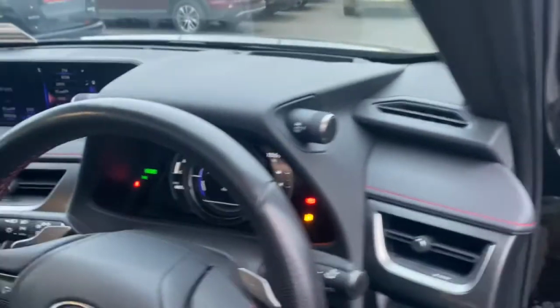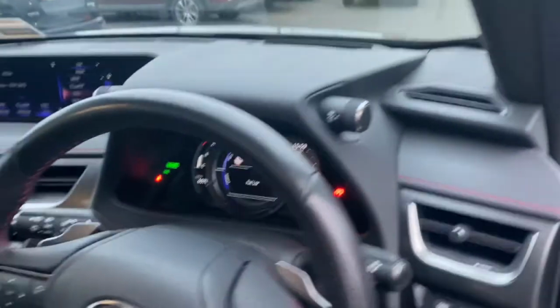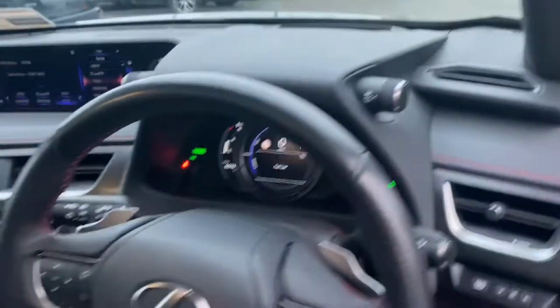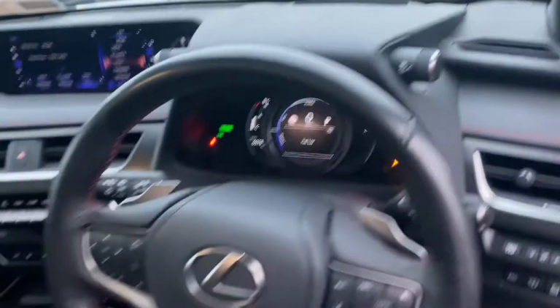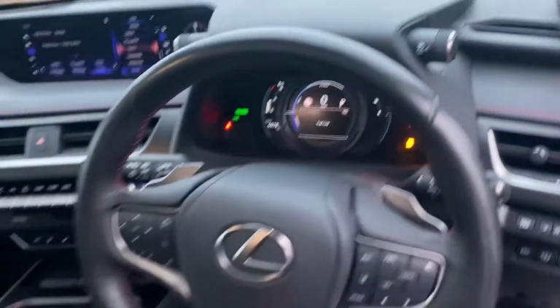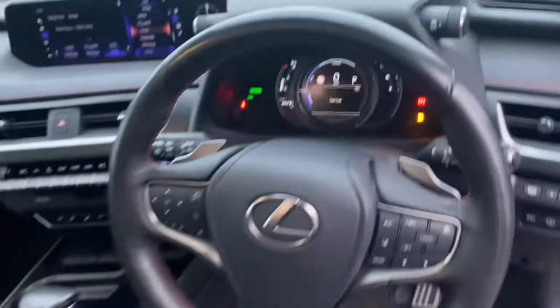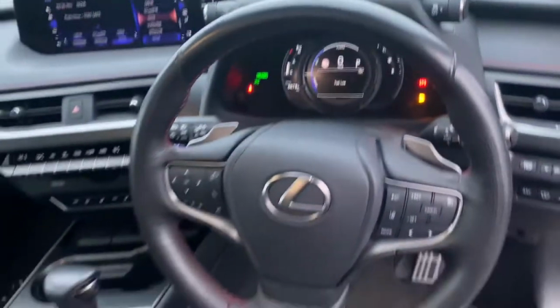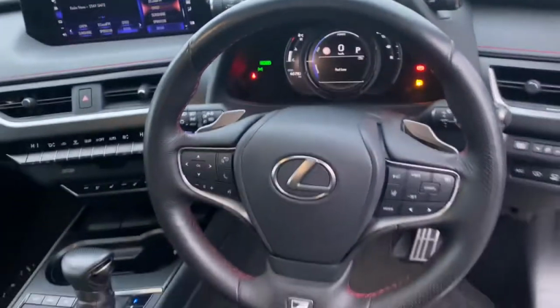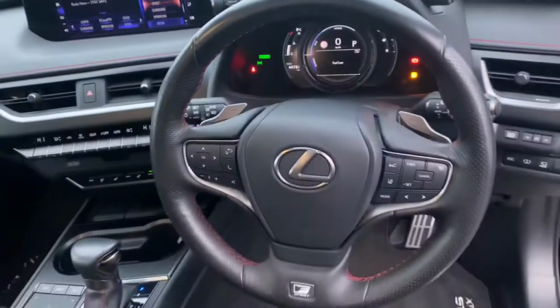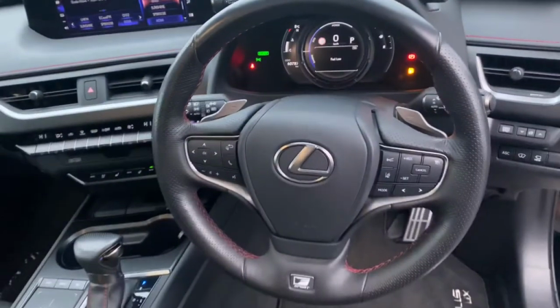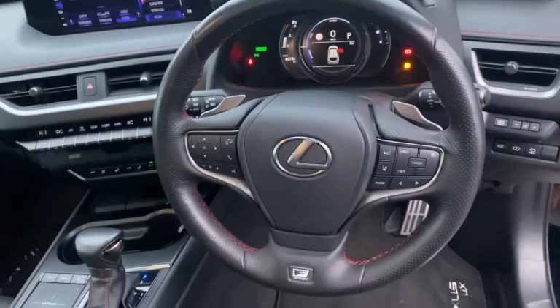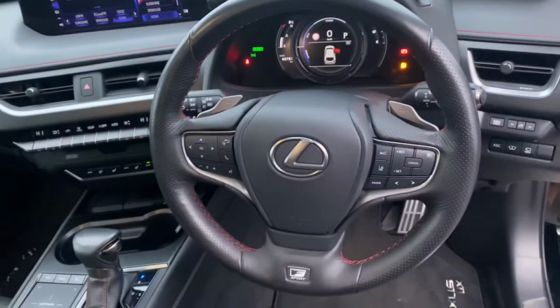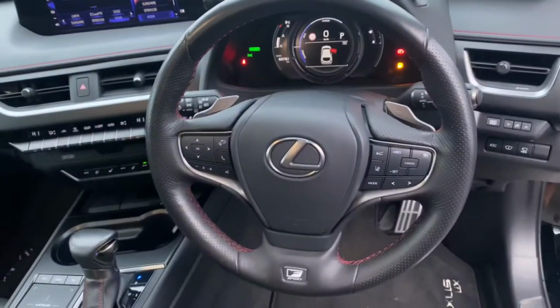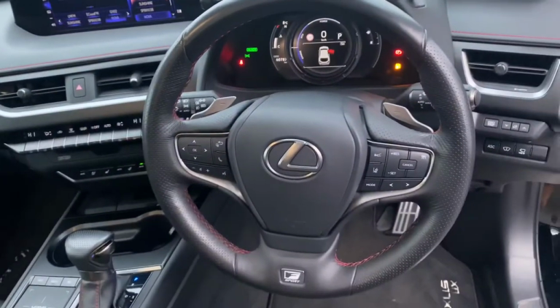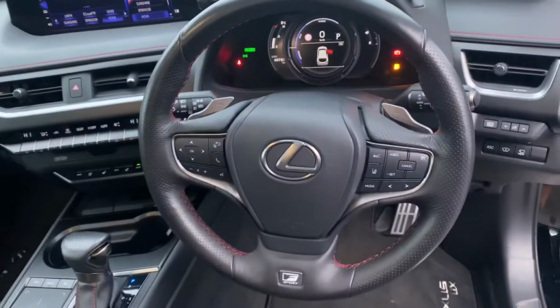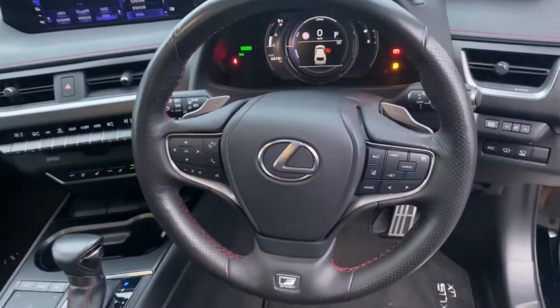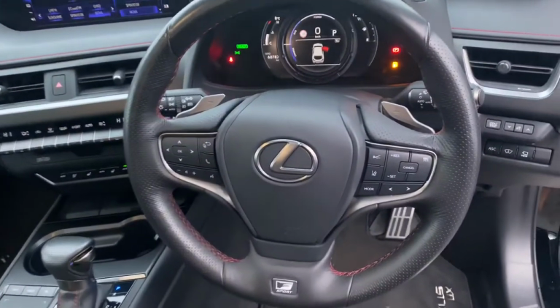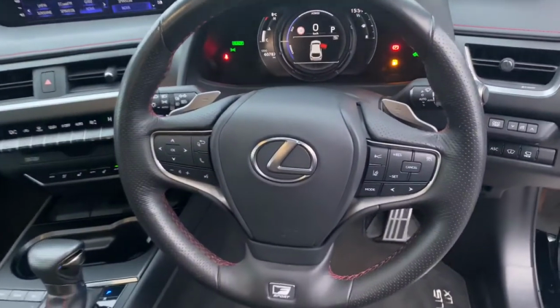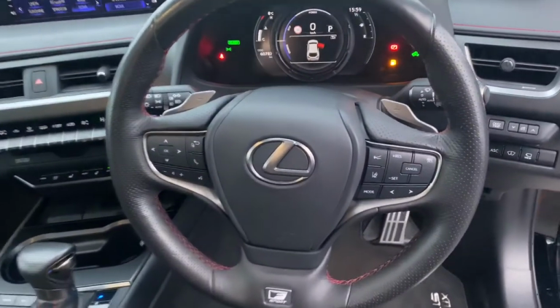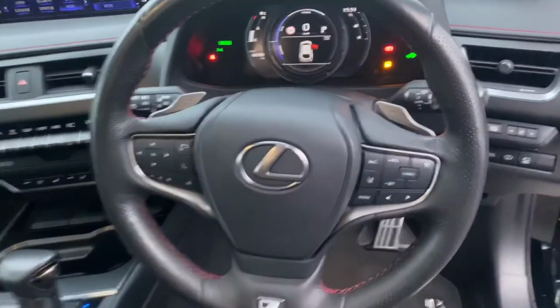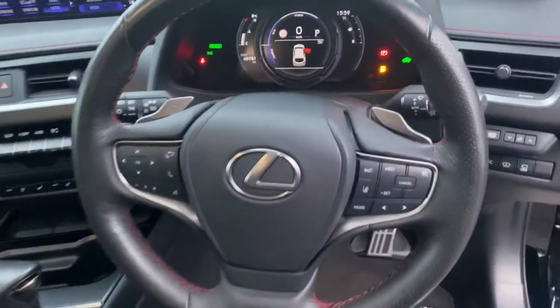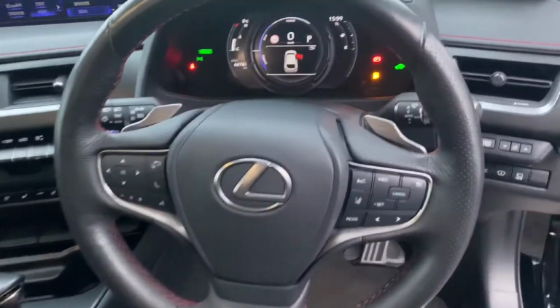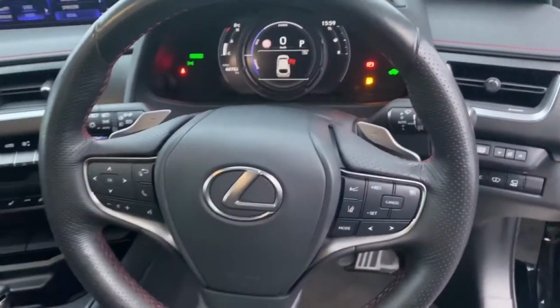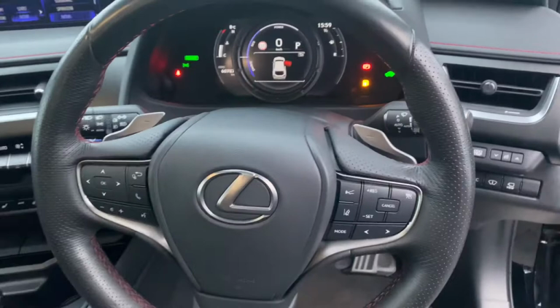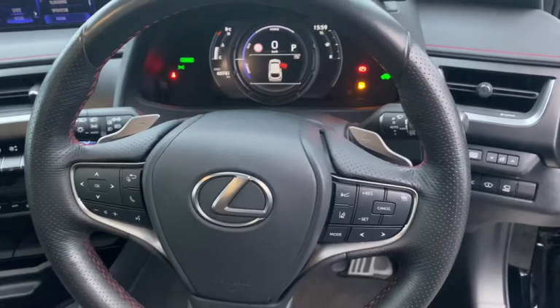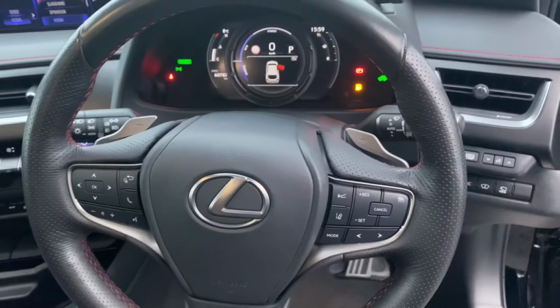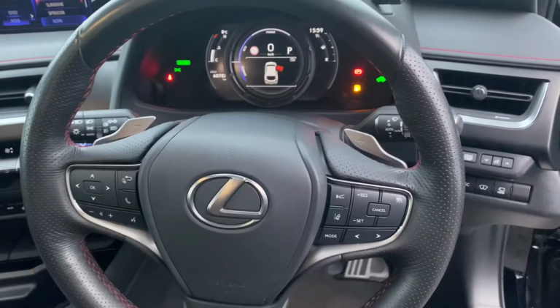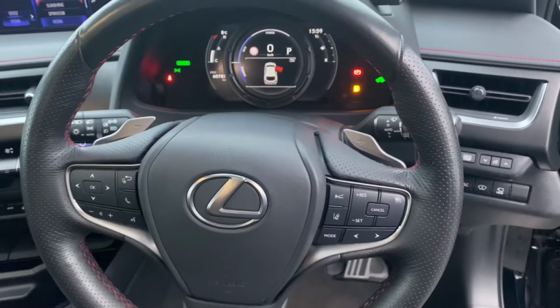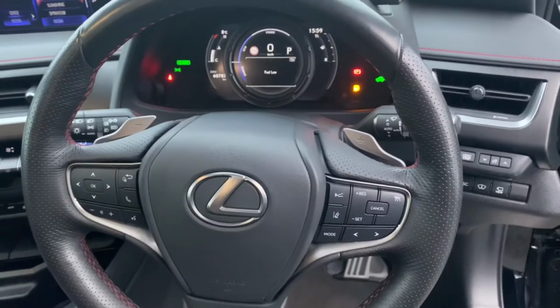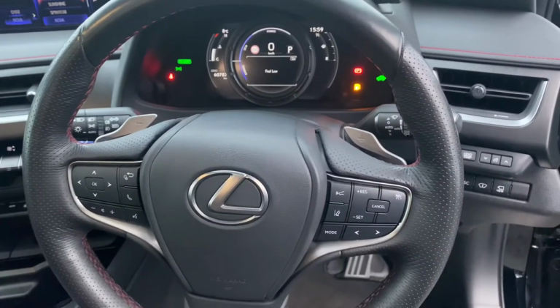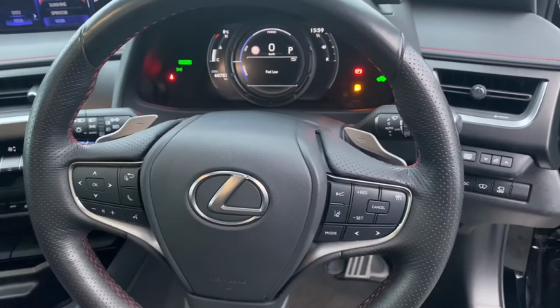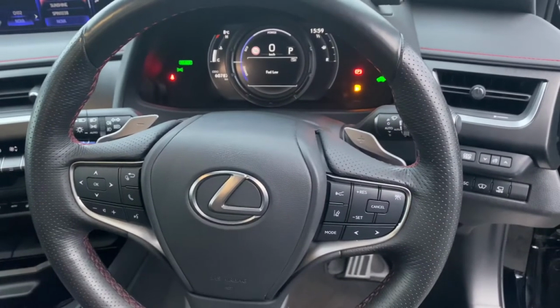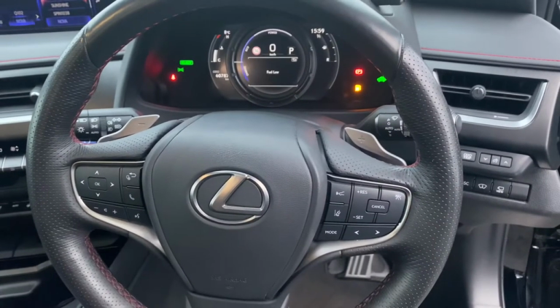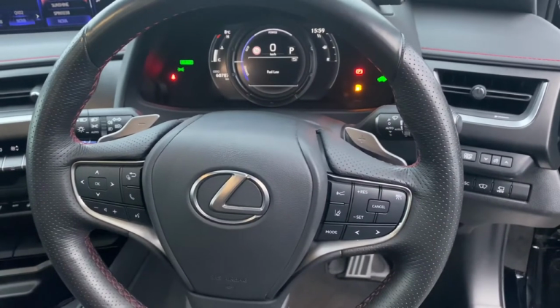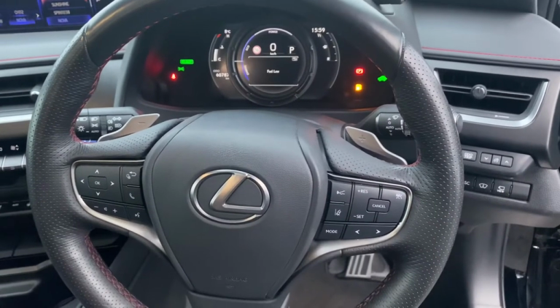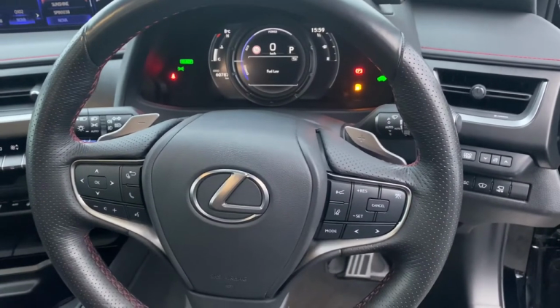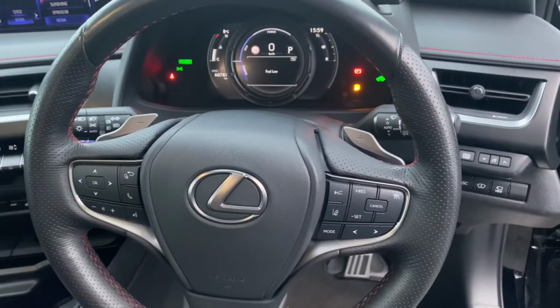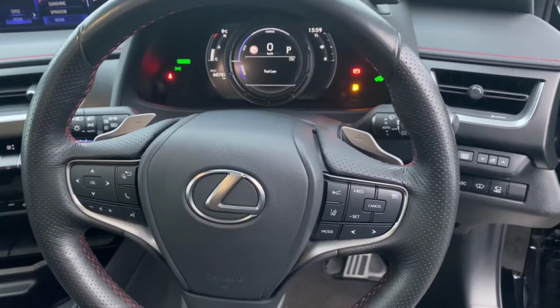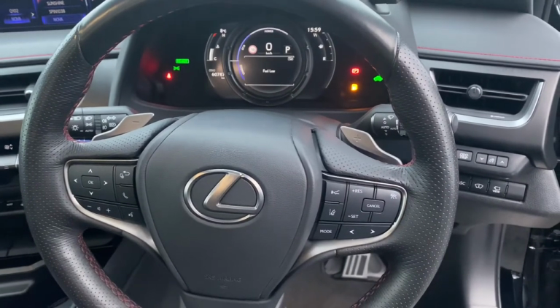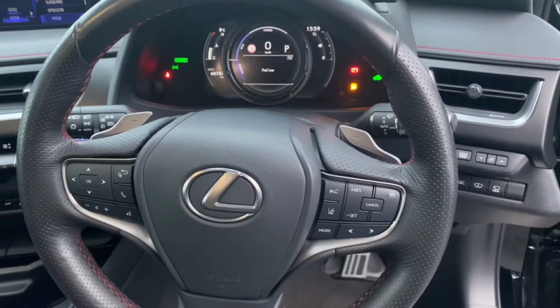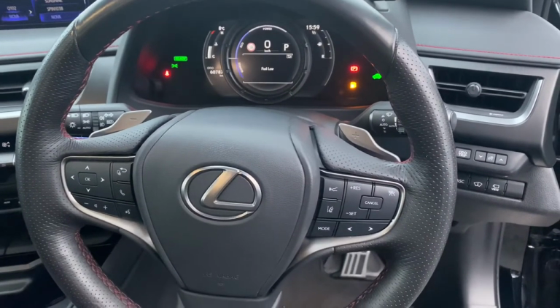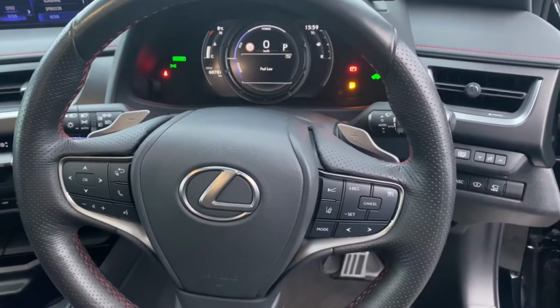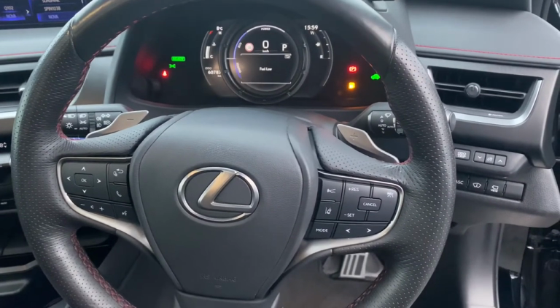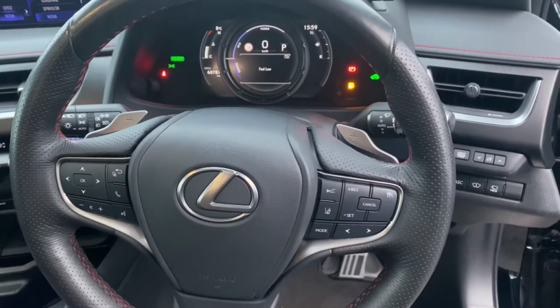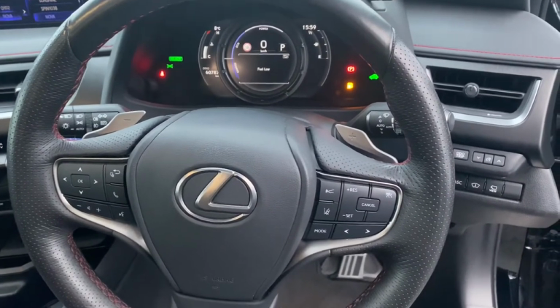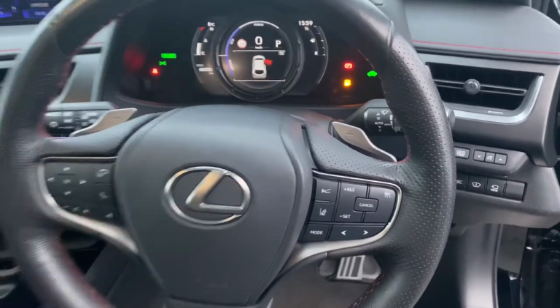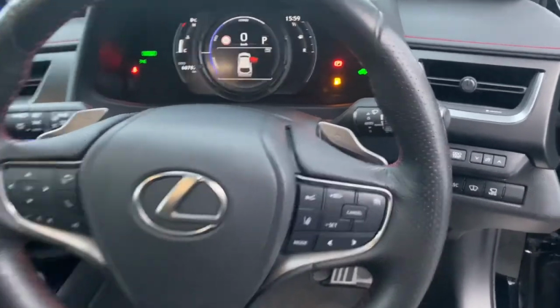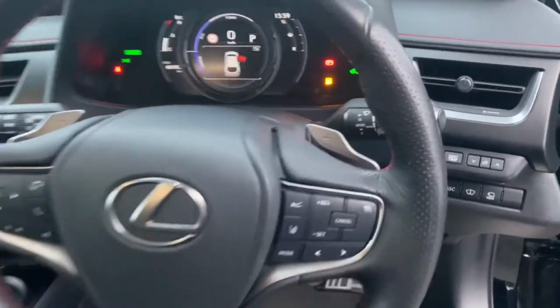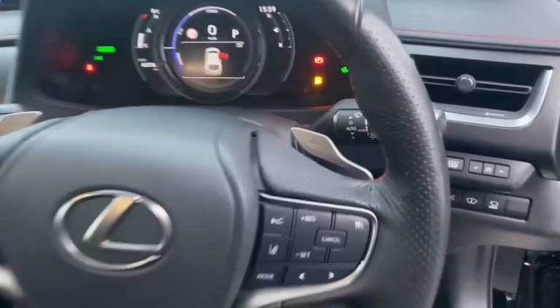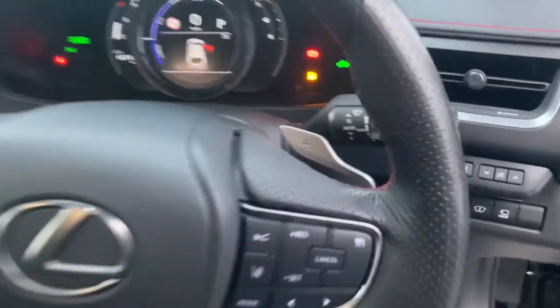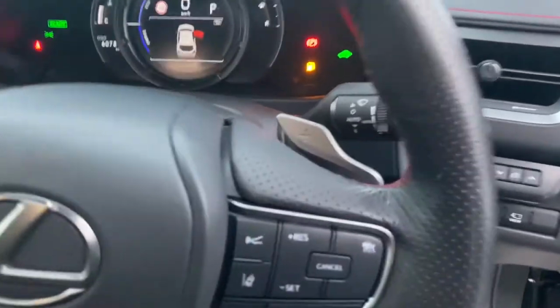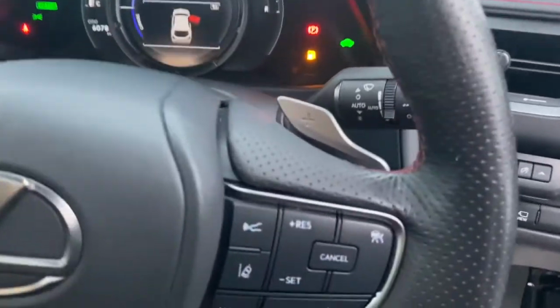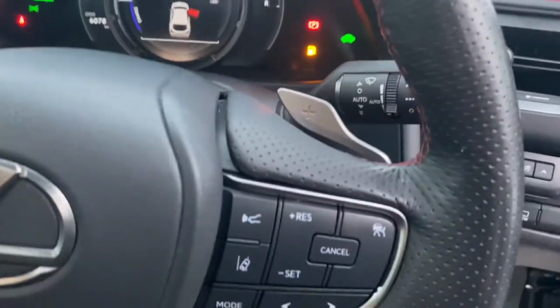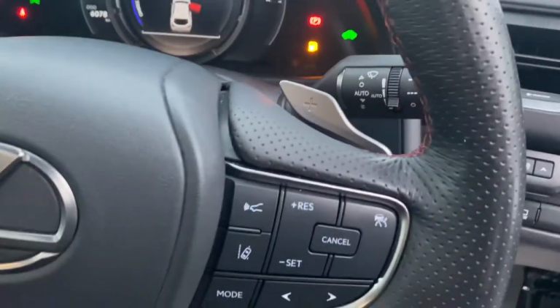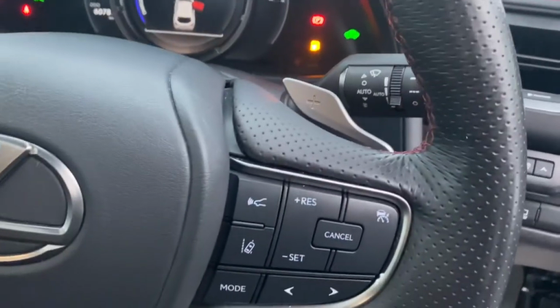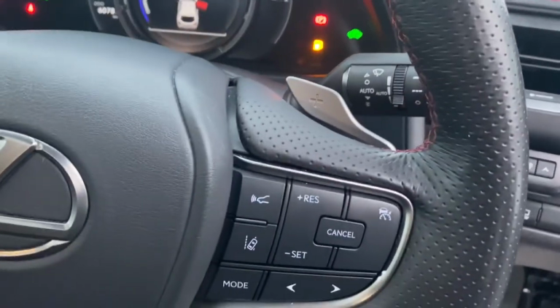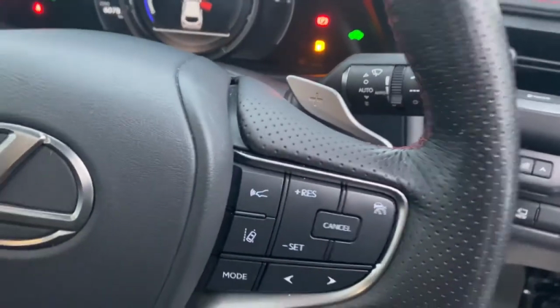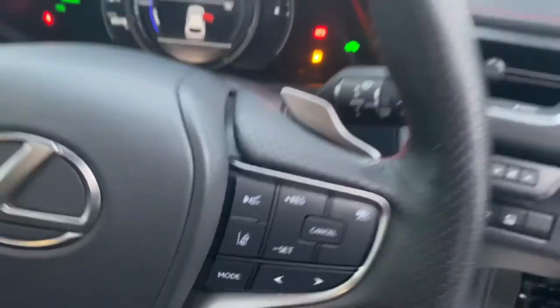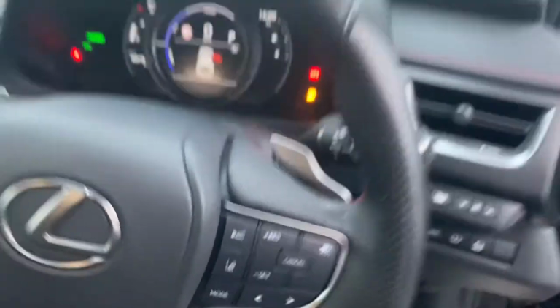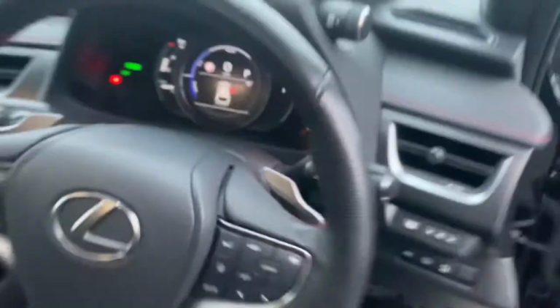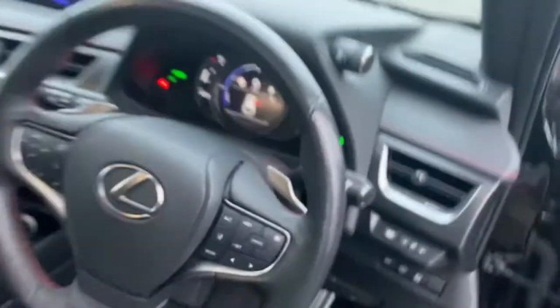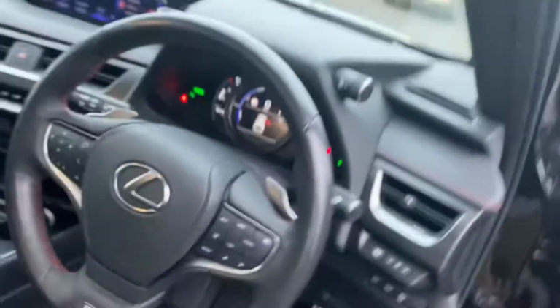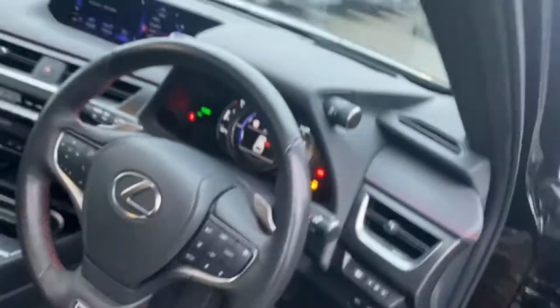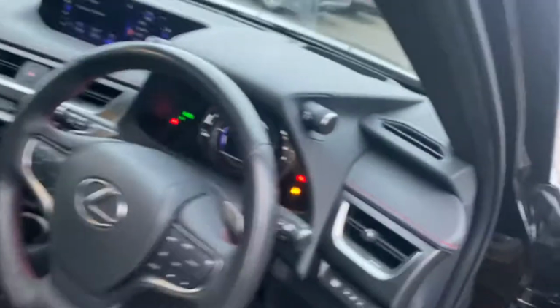Three-spoke multi-function steering wheel, auto lights, auto wipers, paddle shifts, Lexus Safety Sense, lane departure, and pre-collision system.